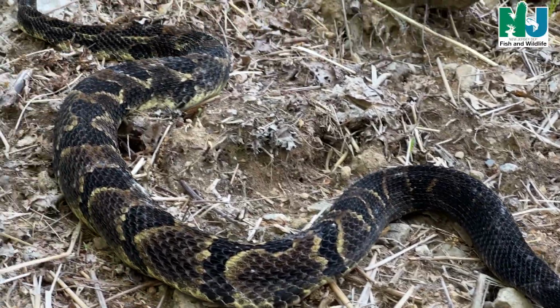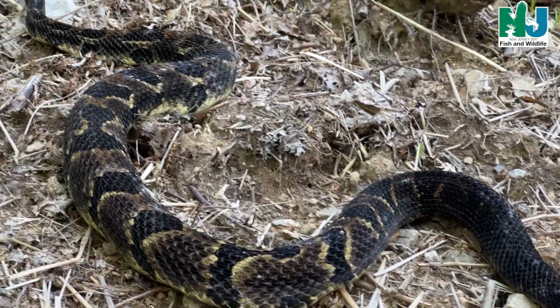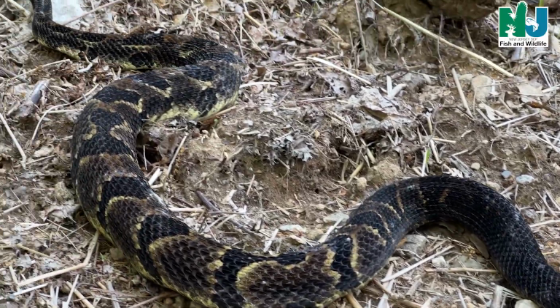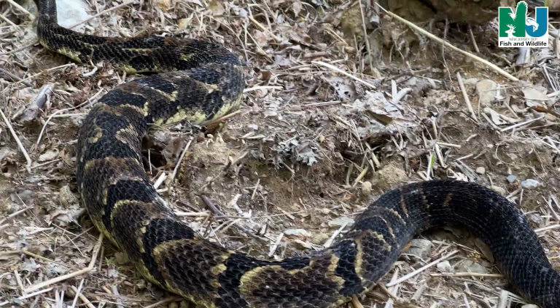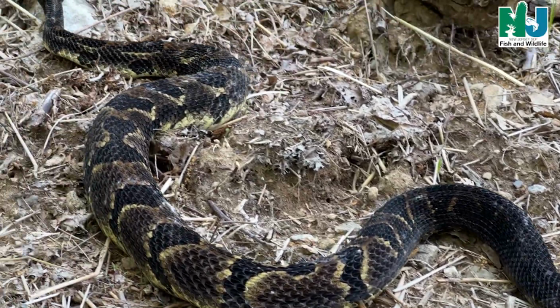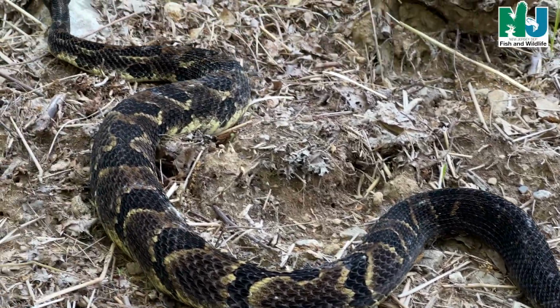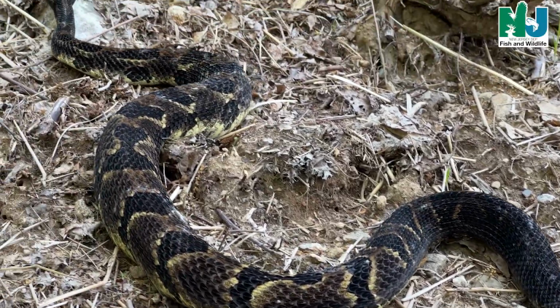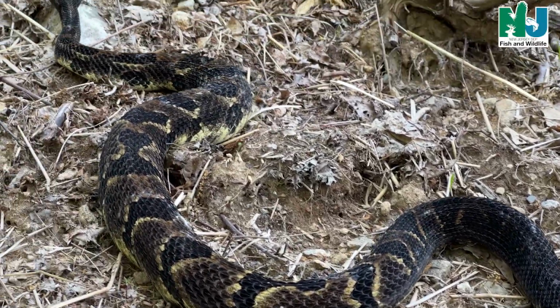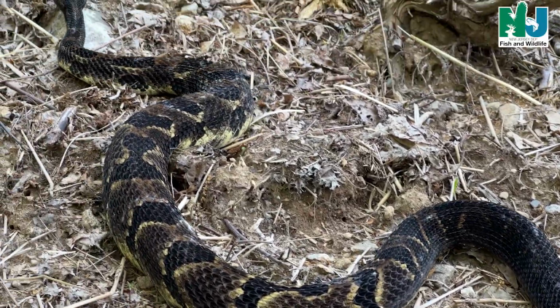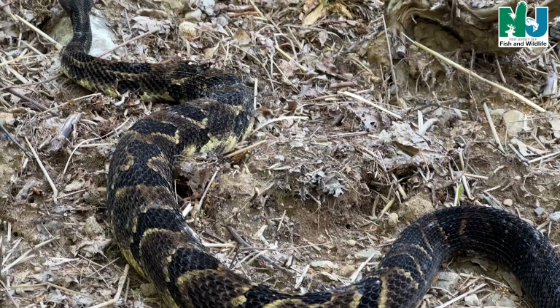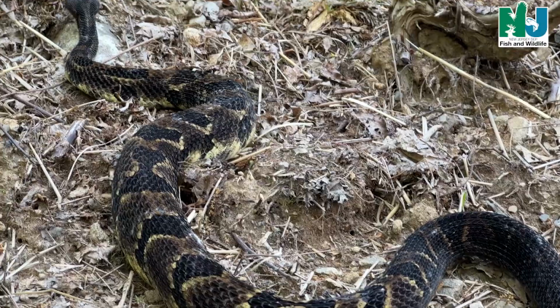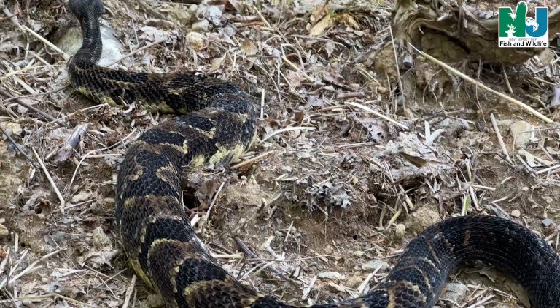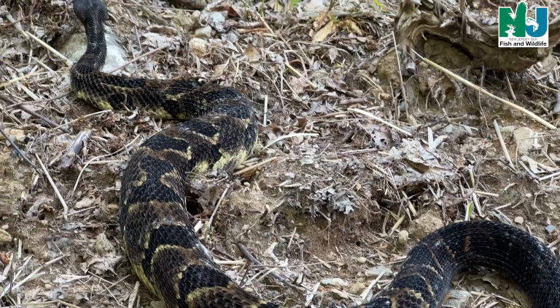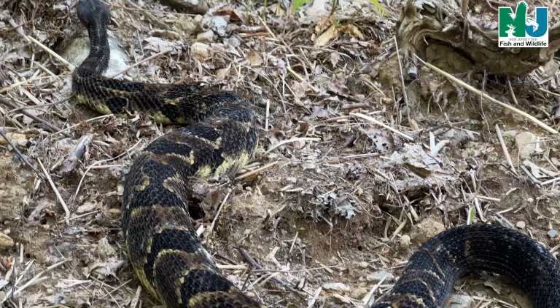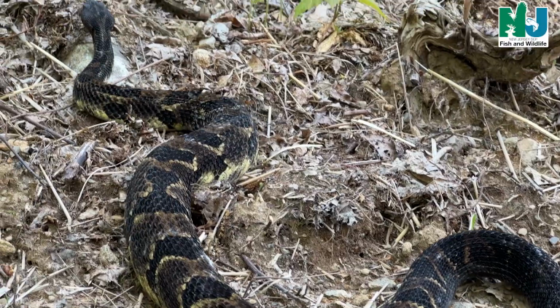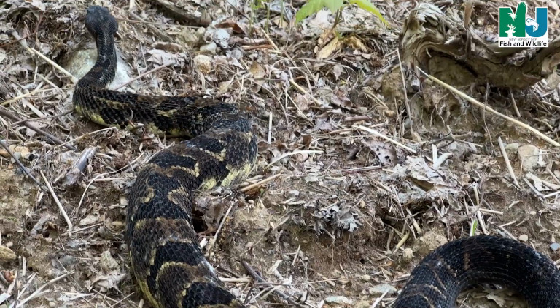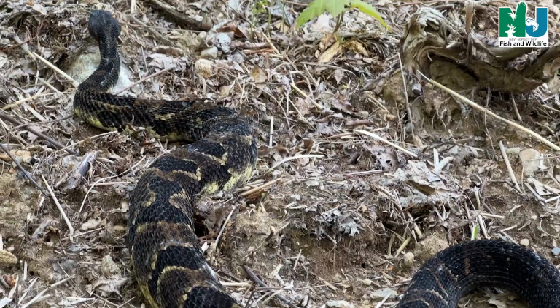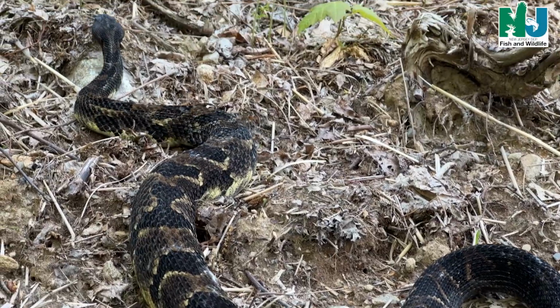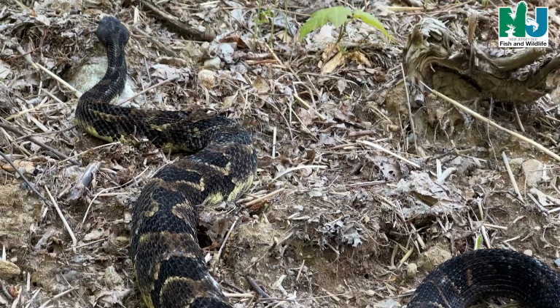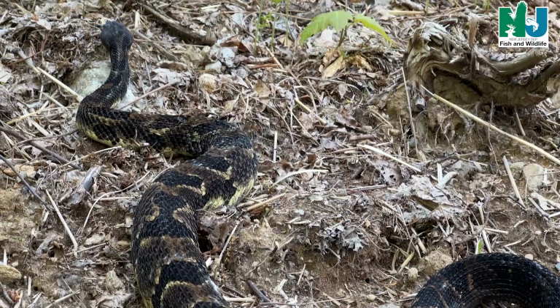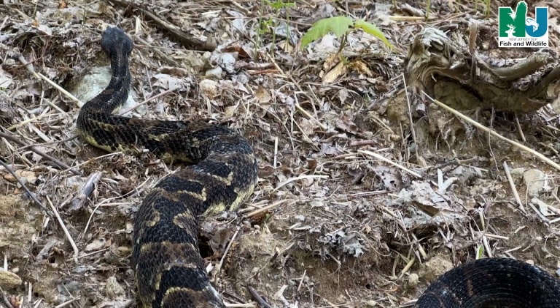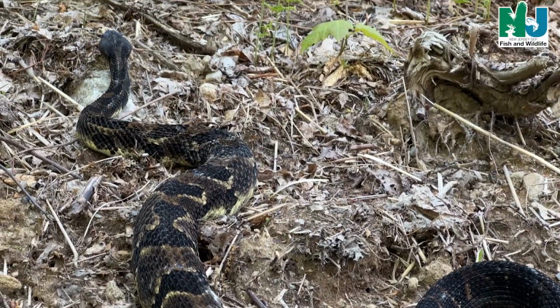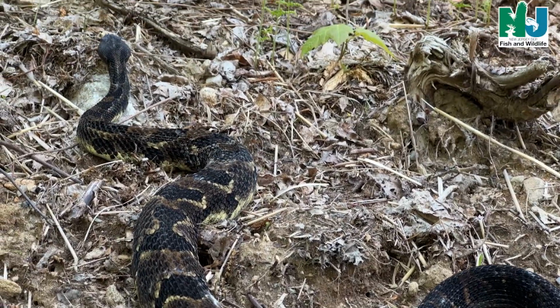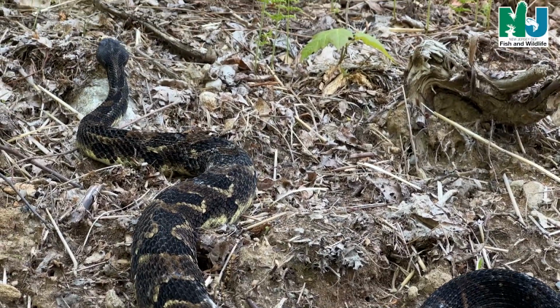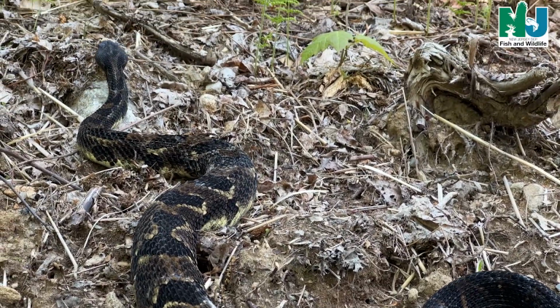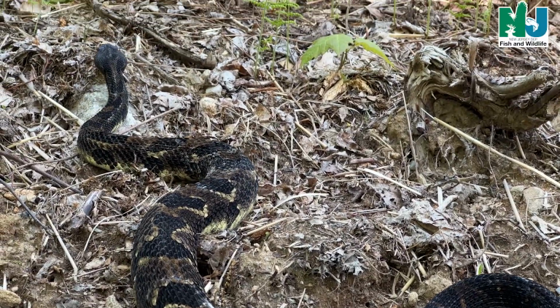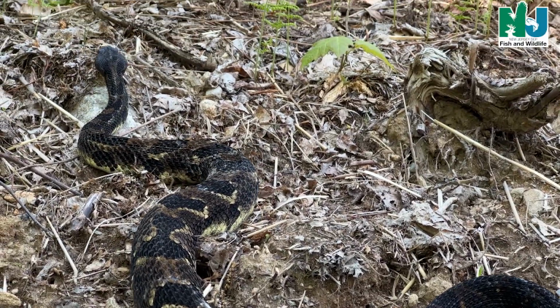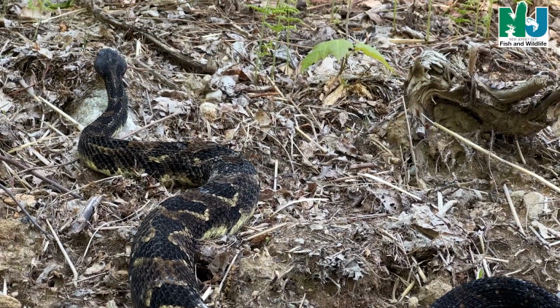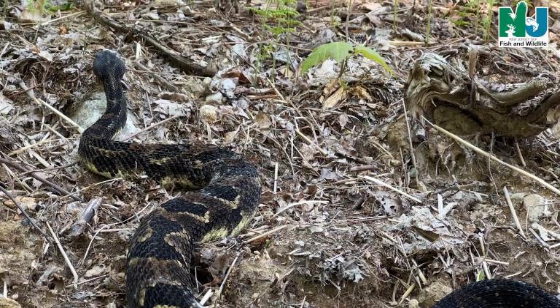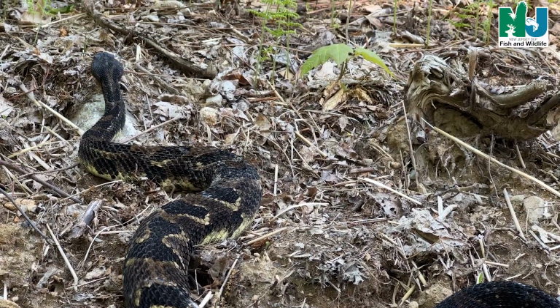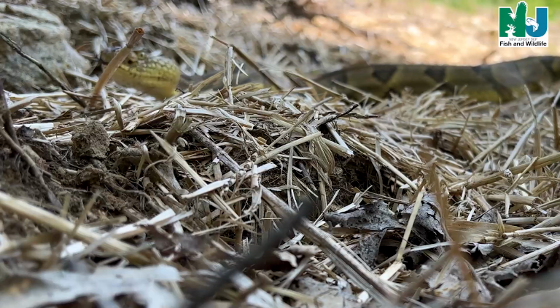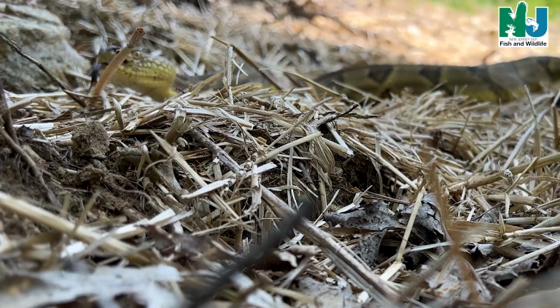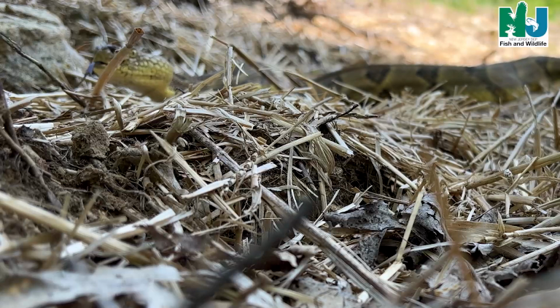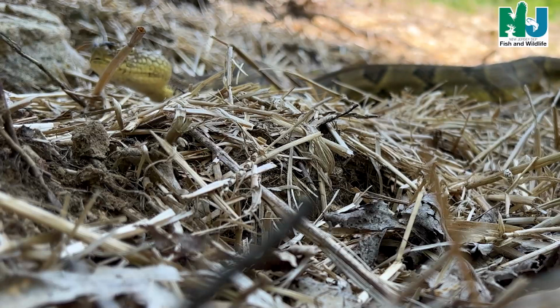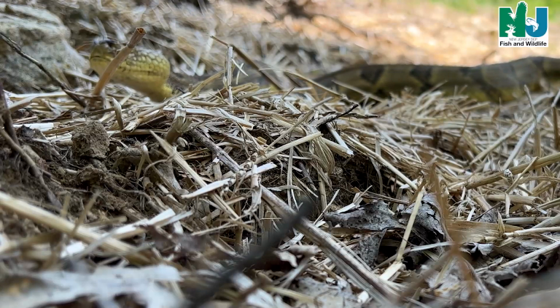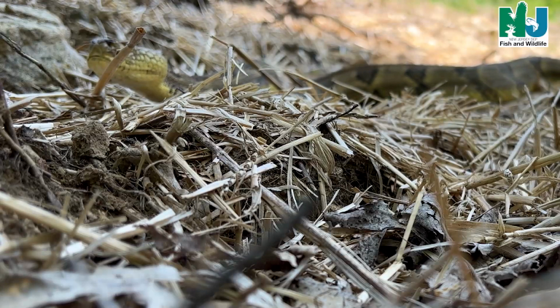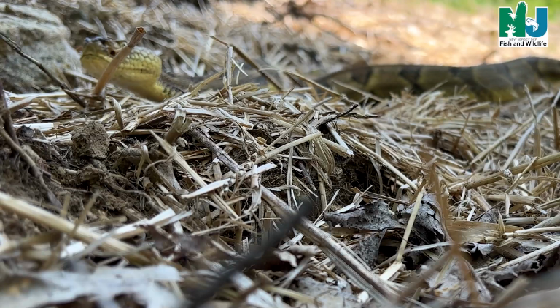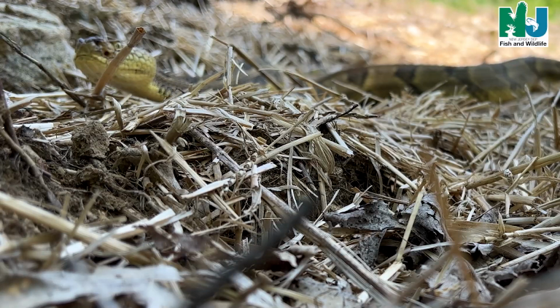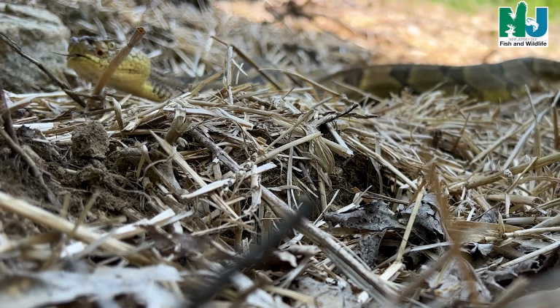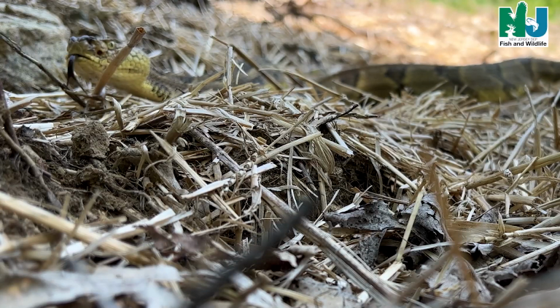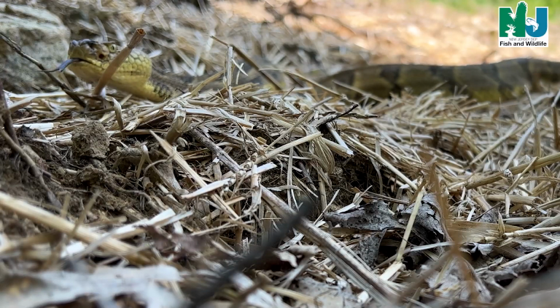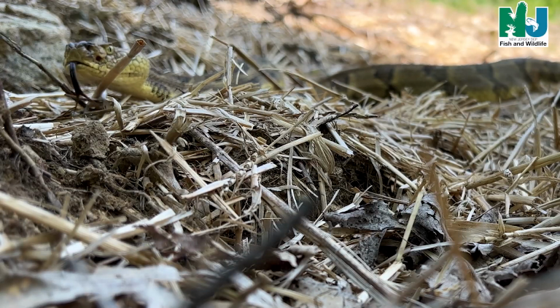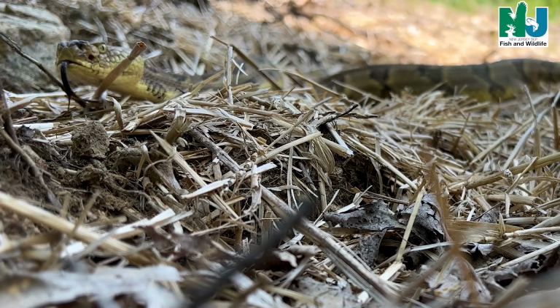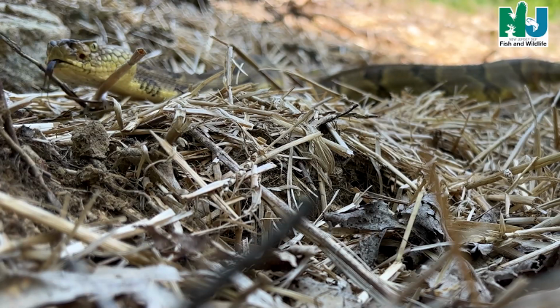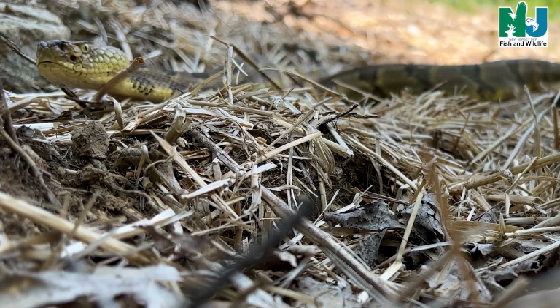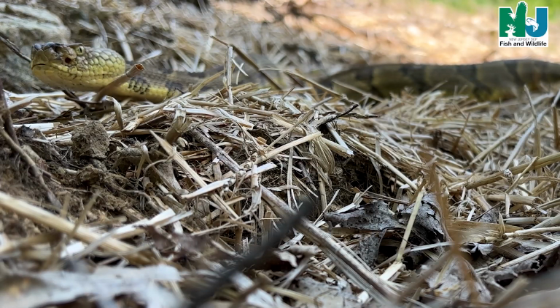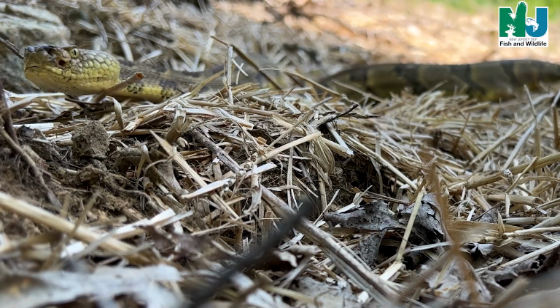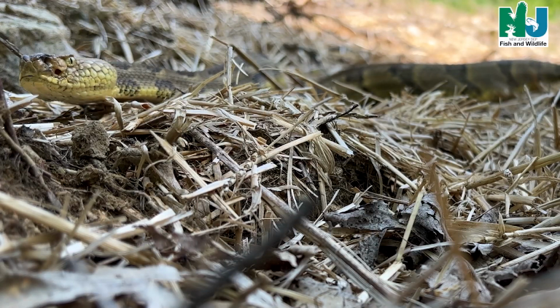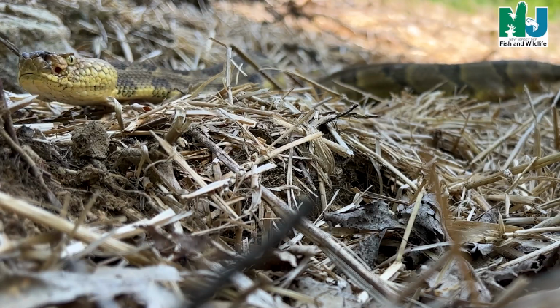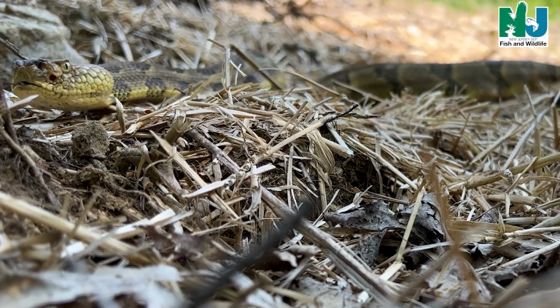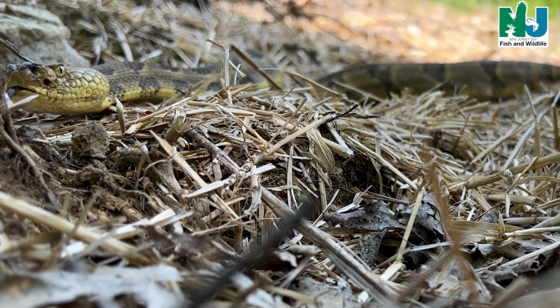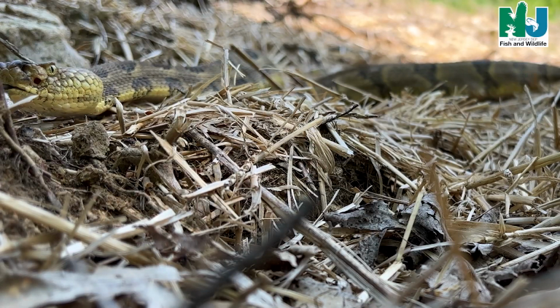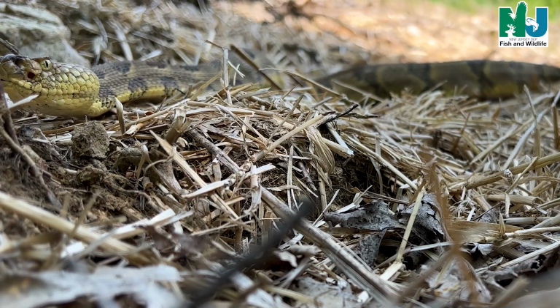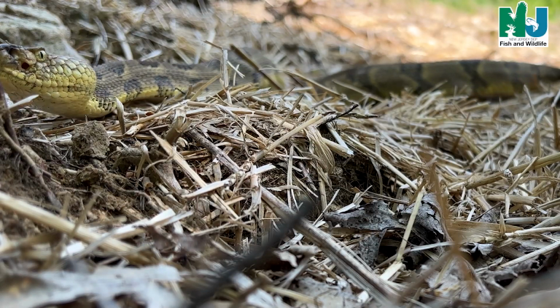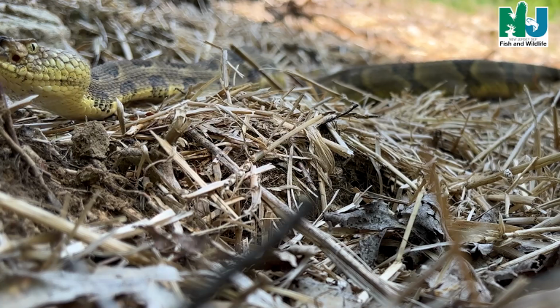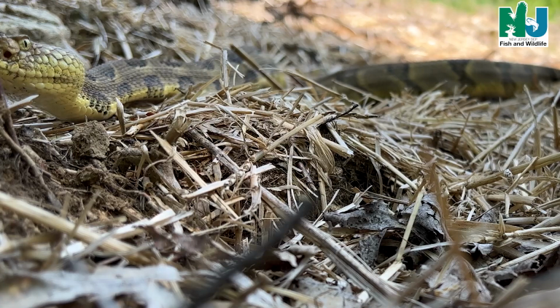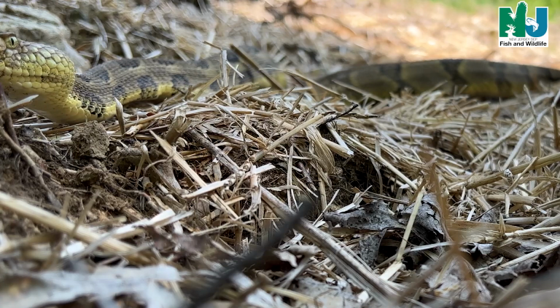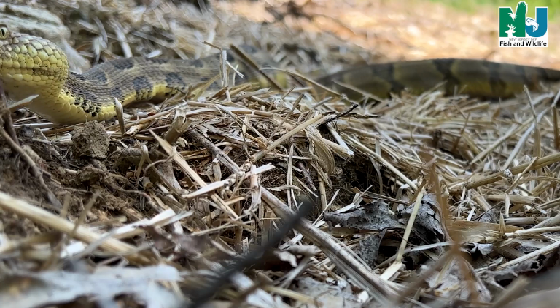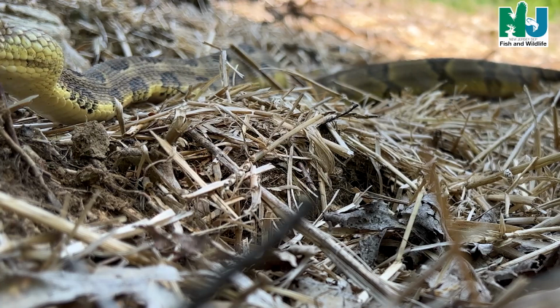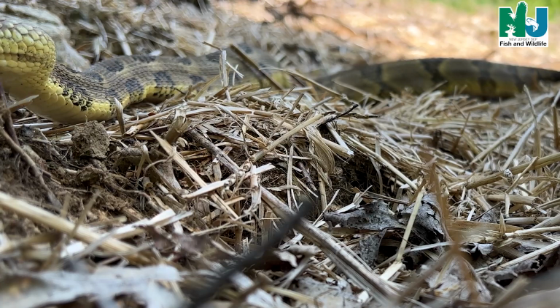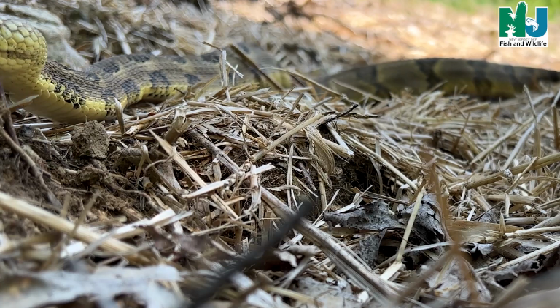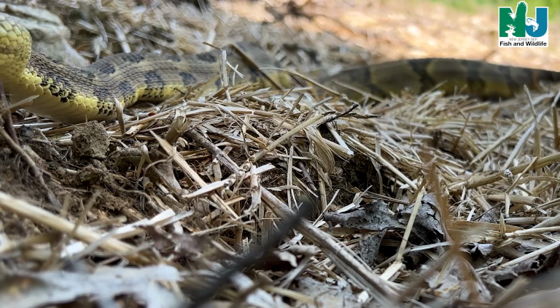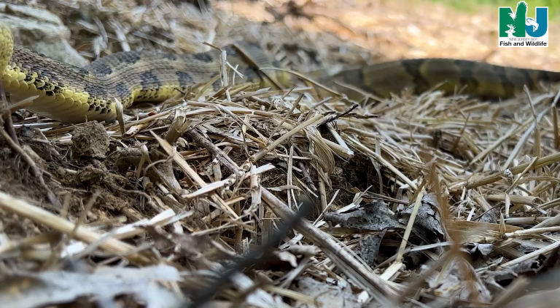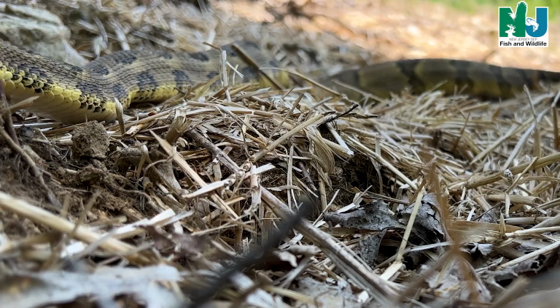As with all of our snakes, we release them in close proximity to their capture locations to ensure they are within their home range and in familiar habitat and territory.